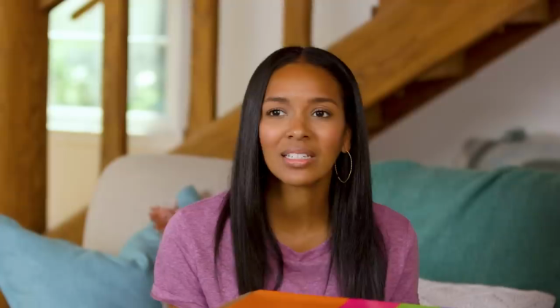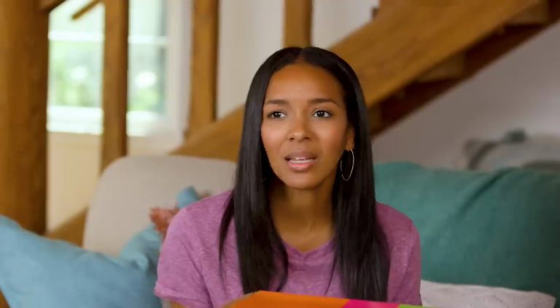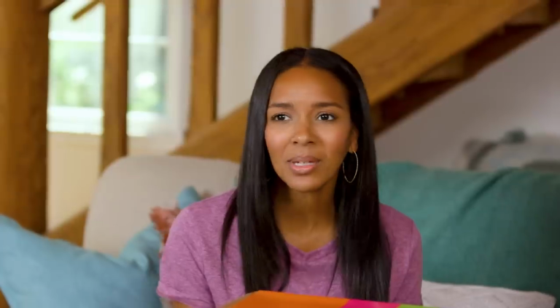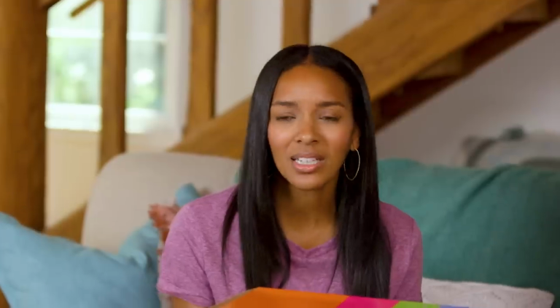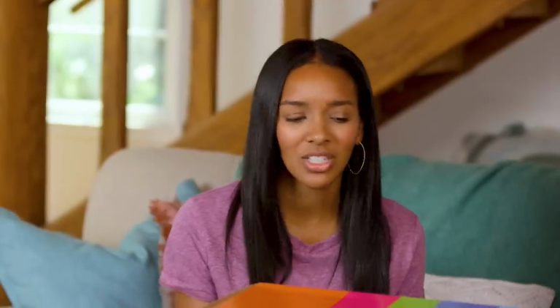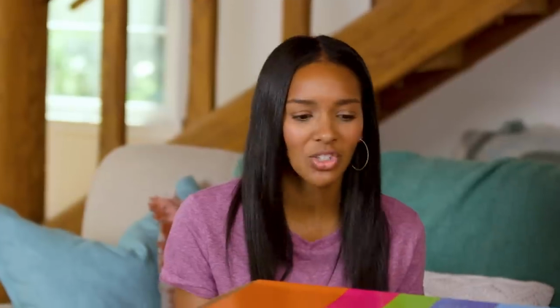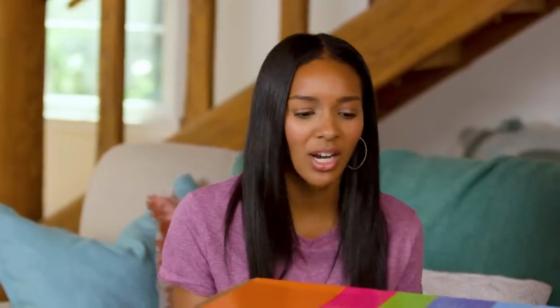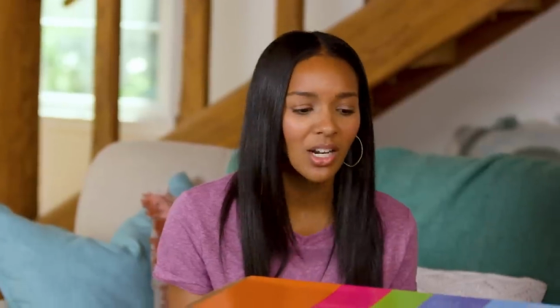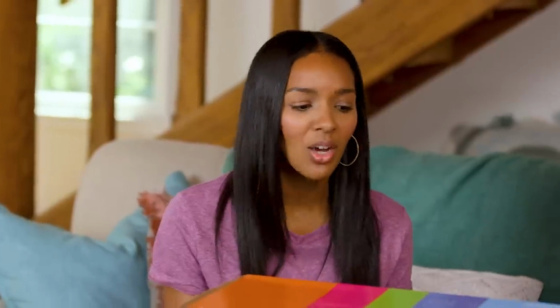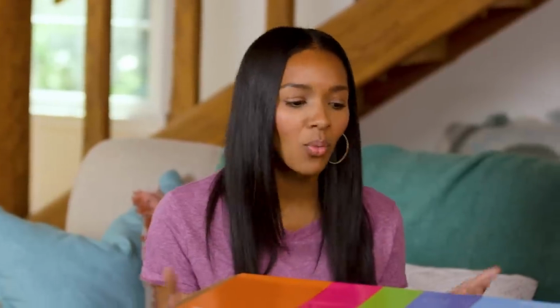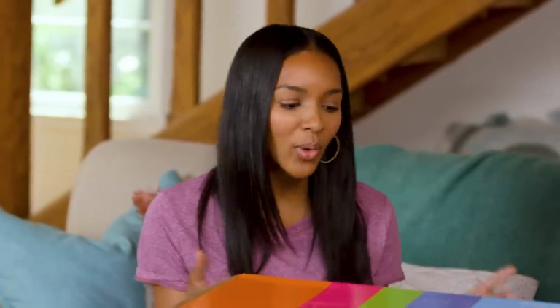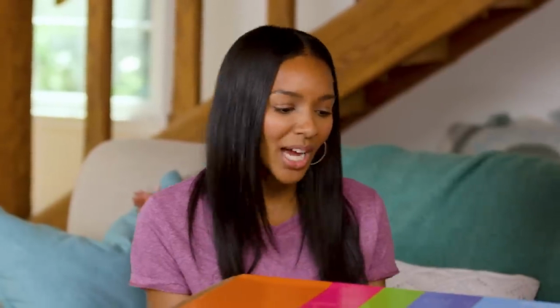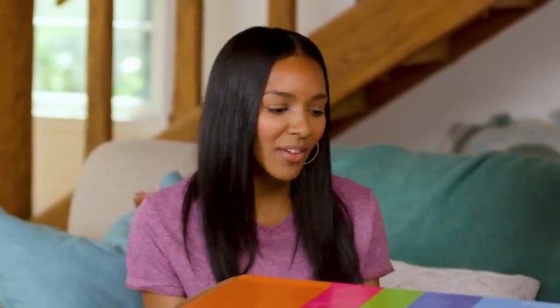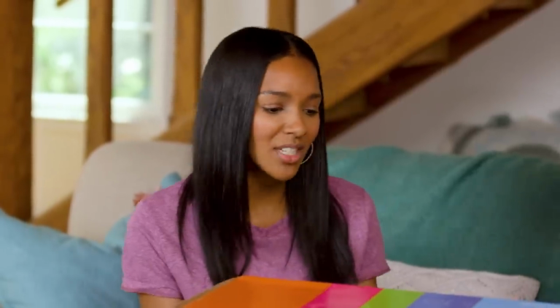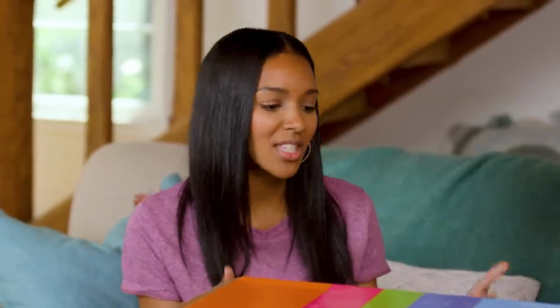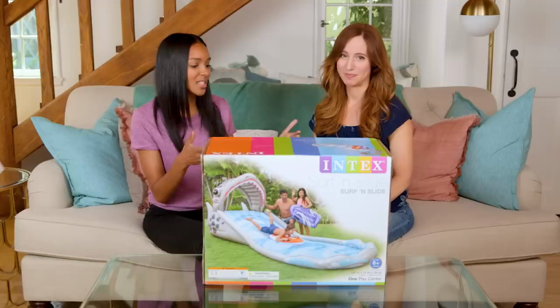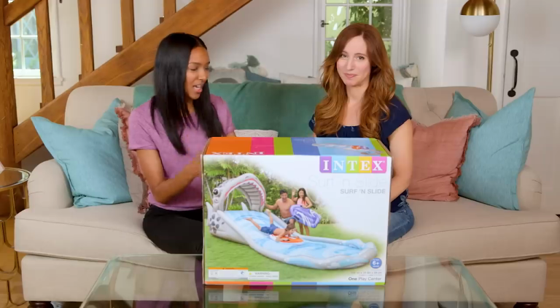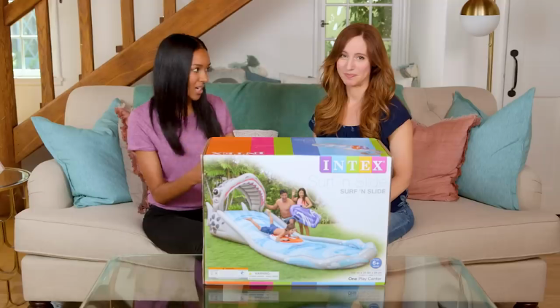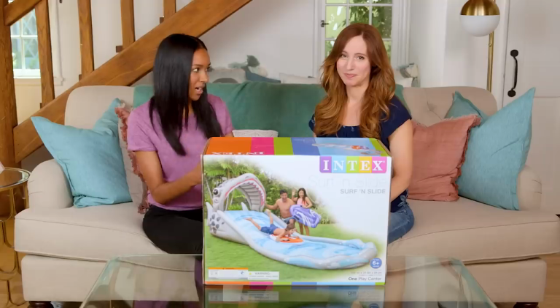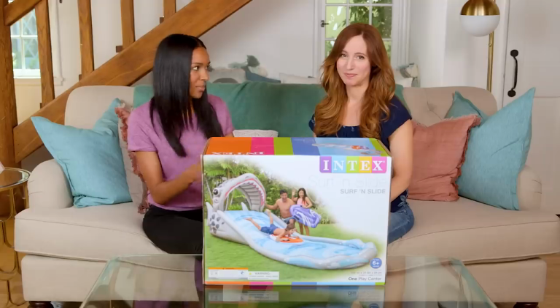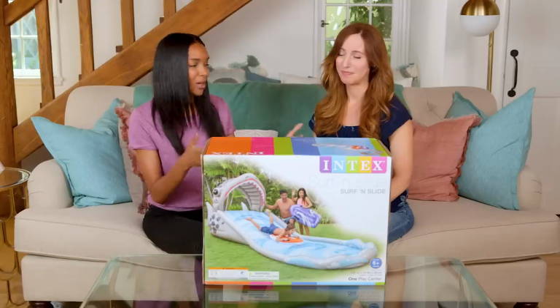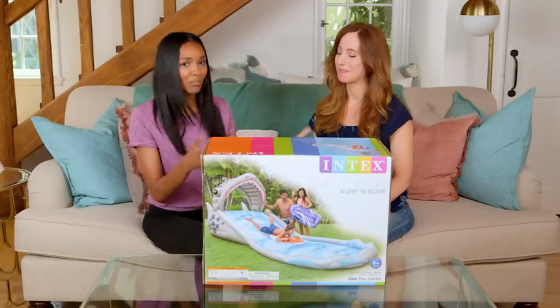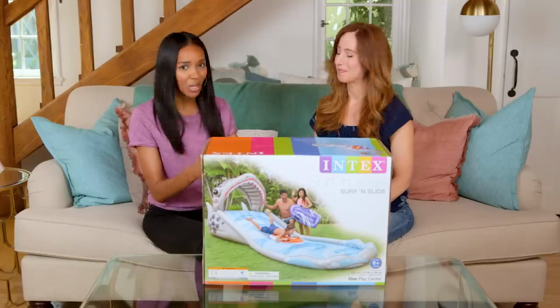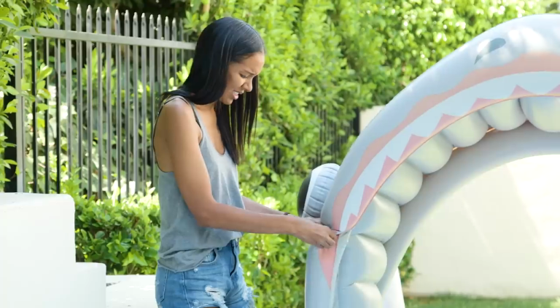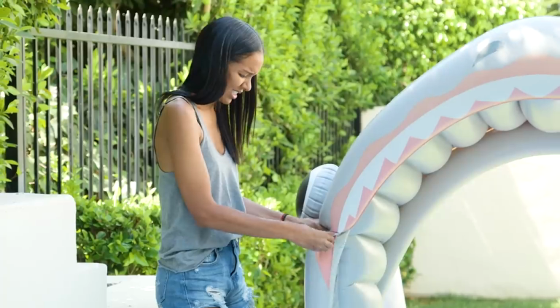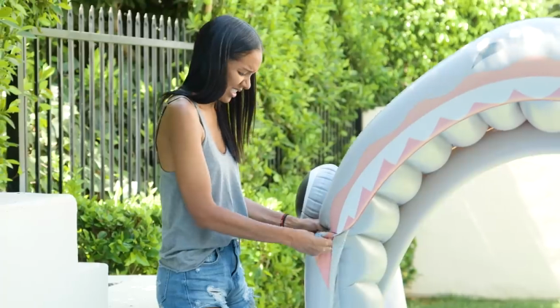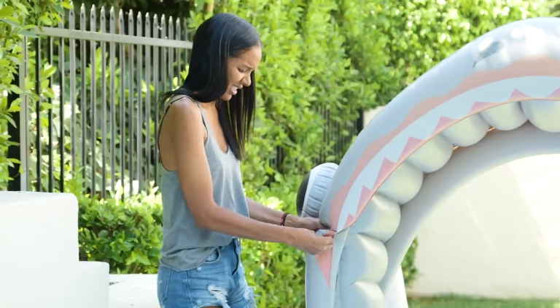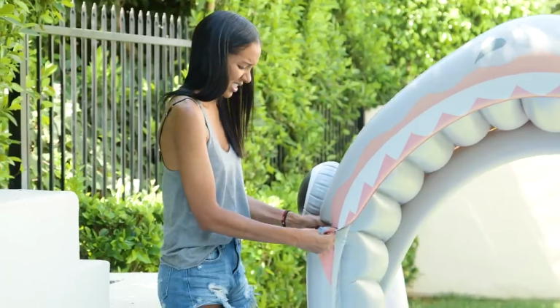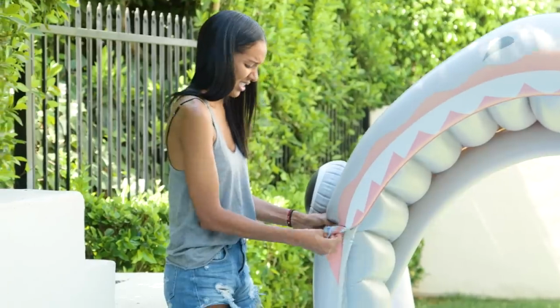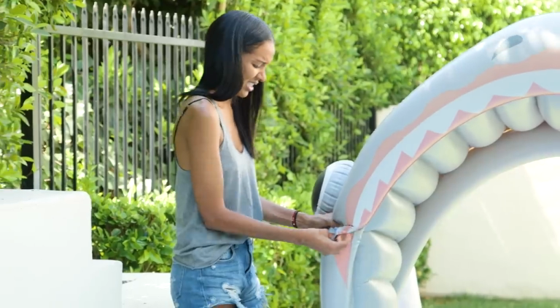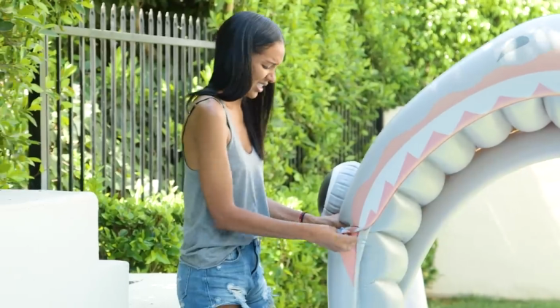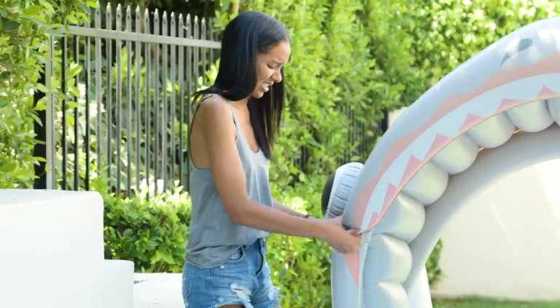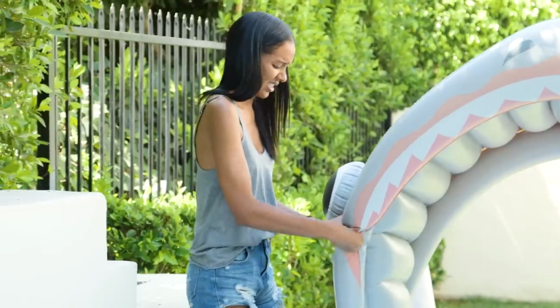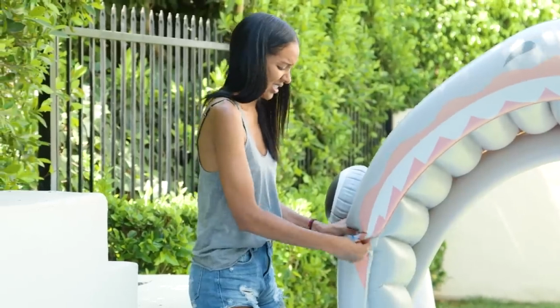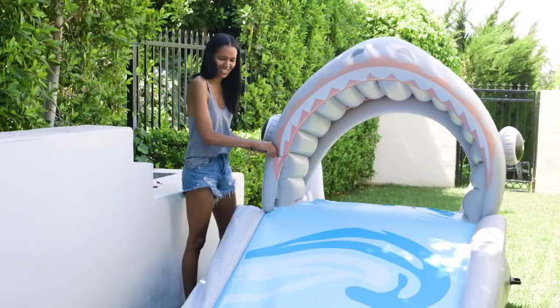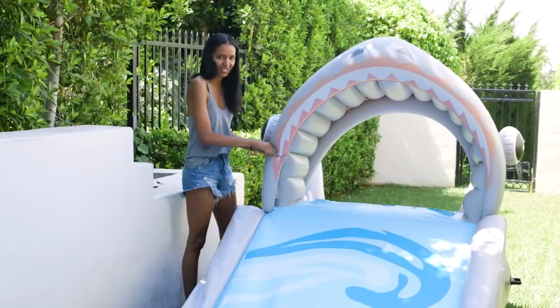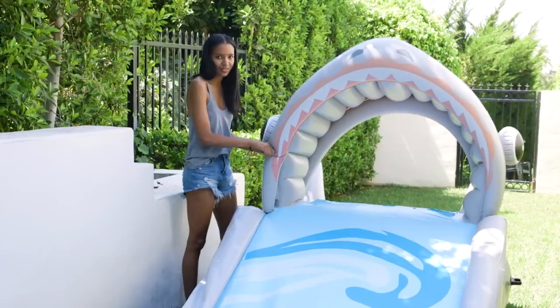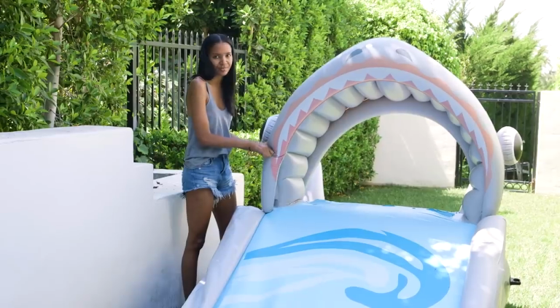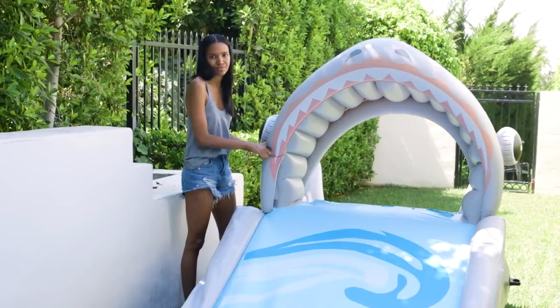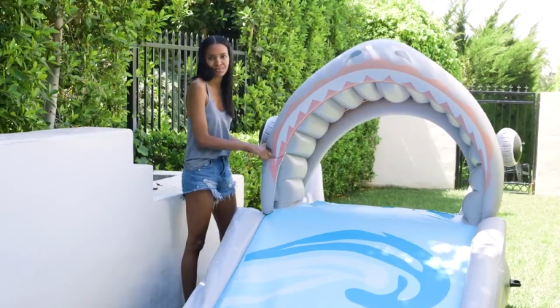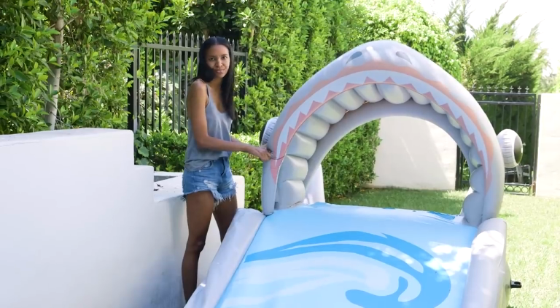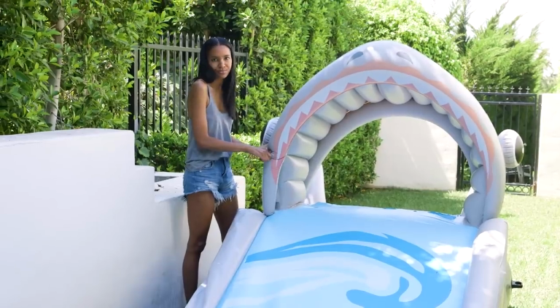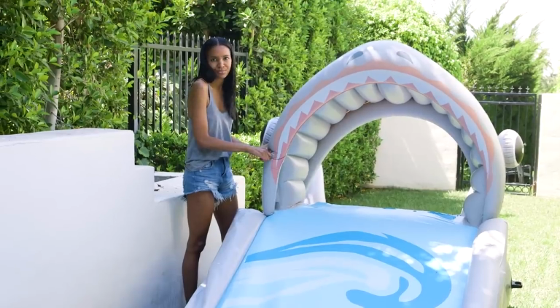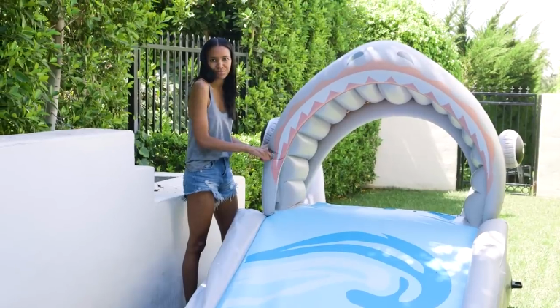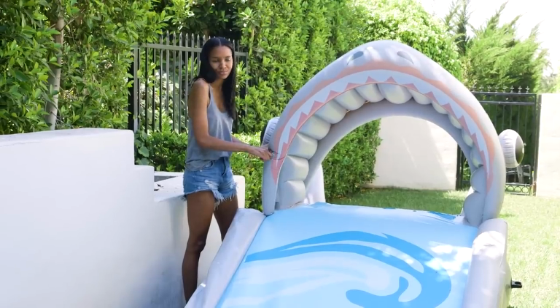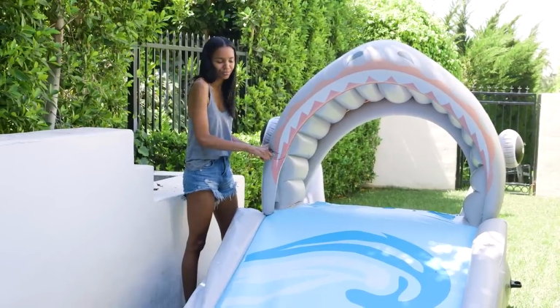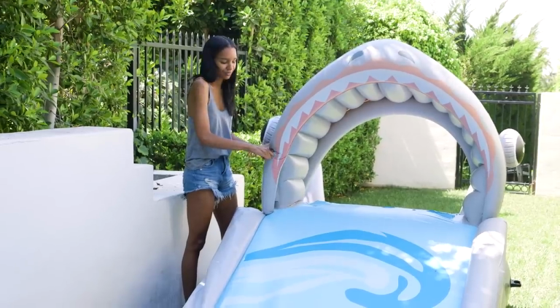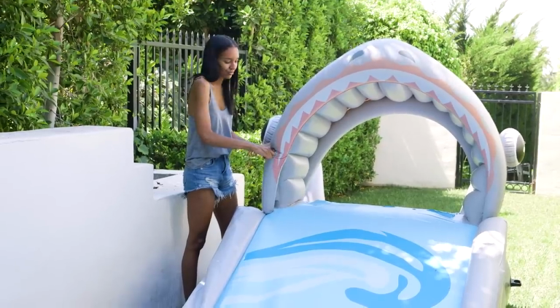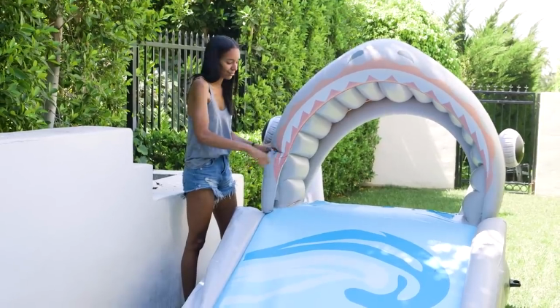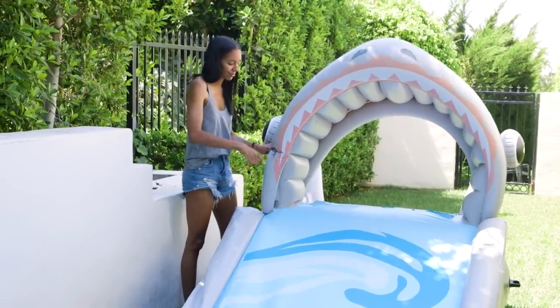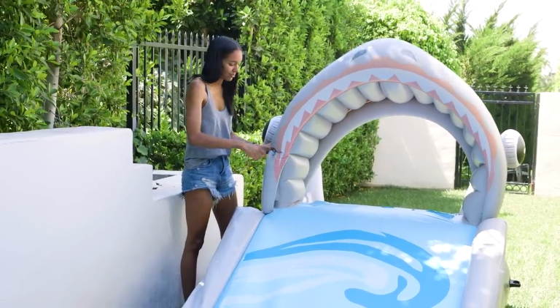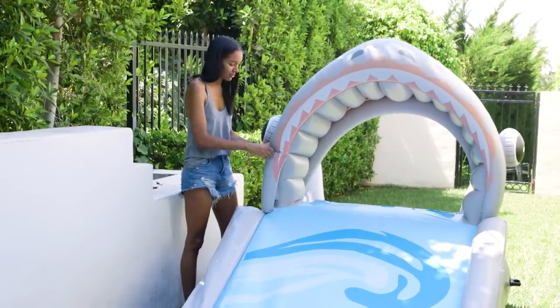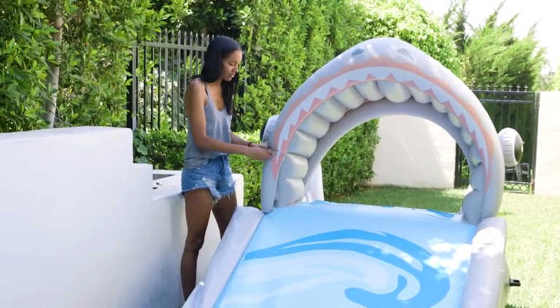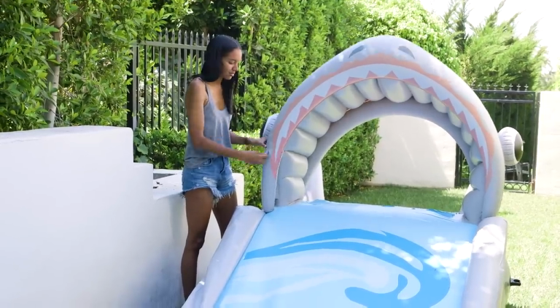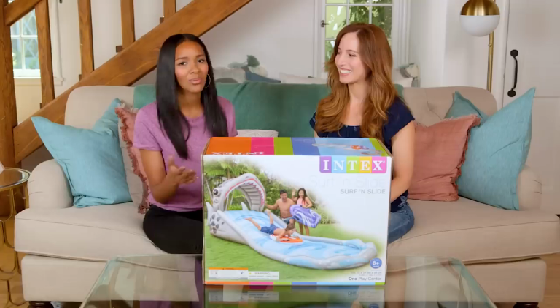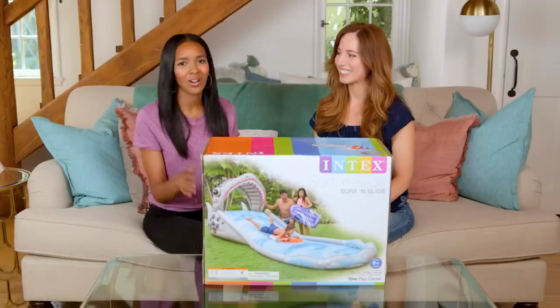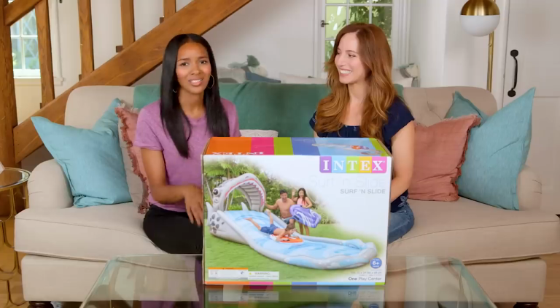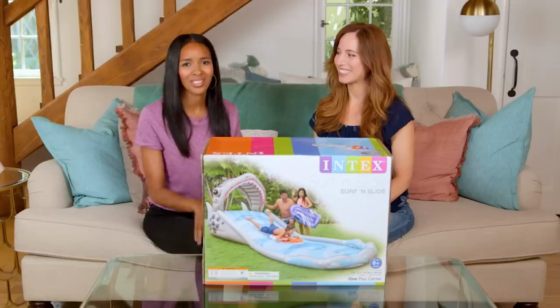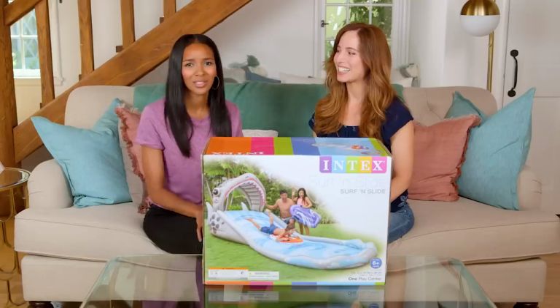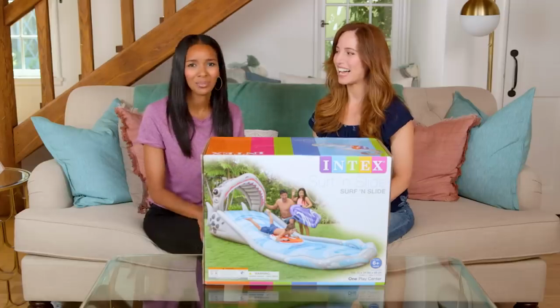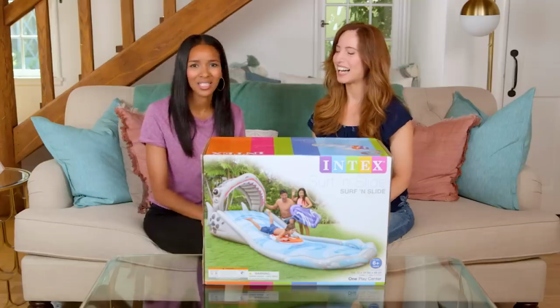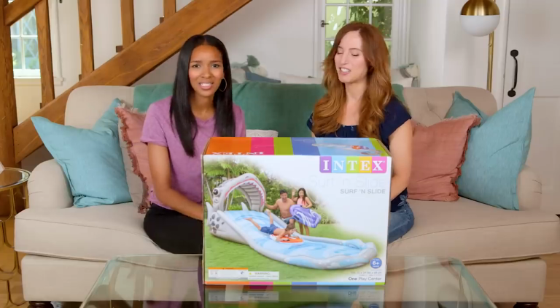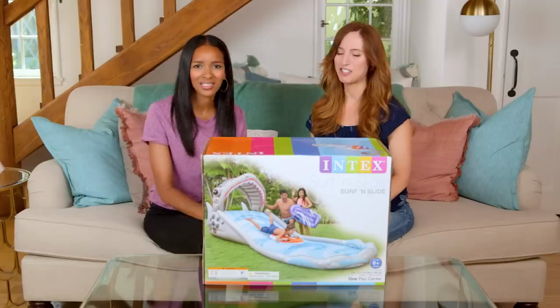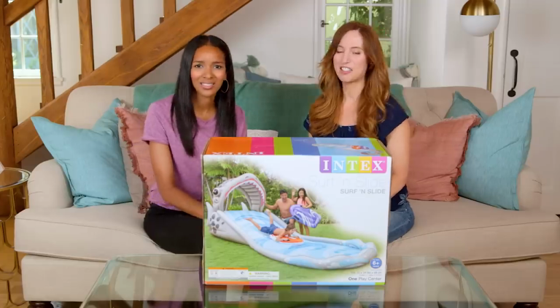Let me get this straight. We have to set it up, blow it up, inflate it, get it all together — and the kids have fun? That's right. Raw deal. Yeah, truth.